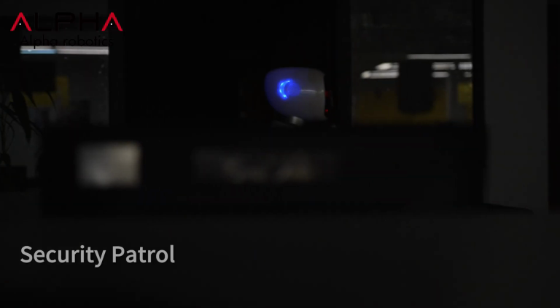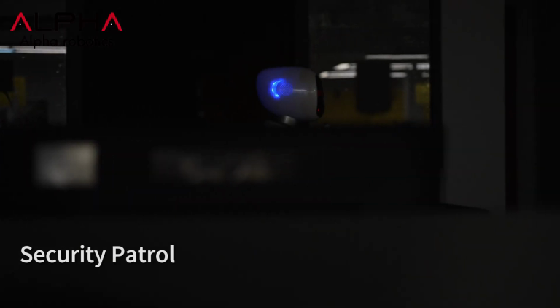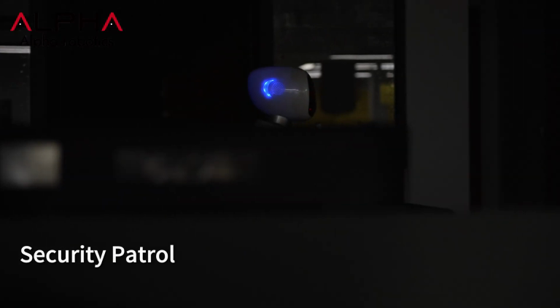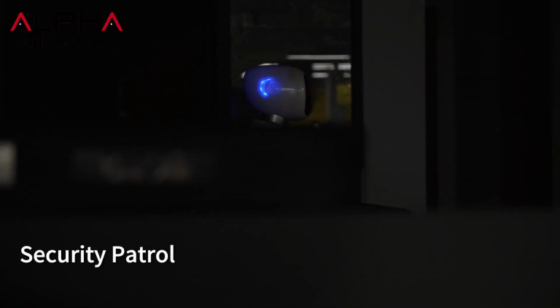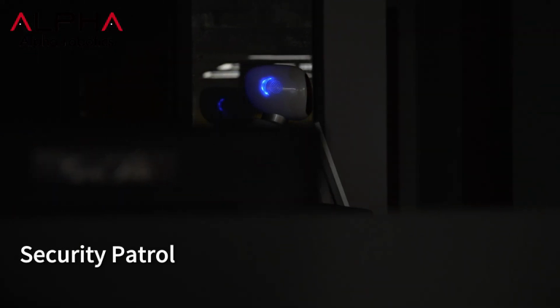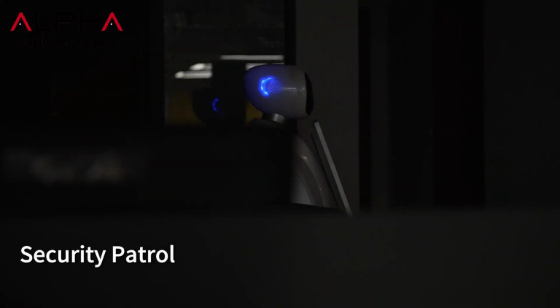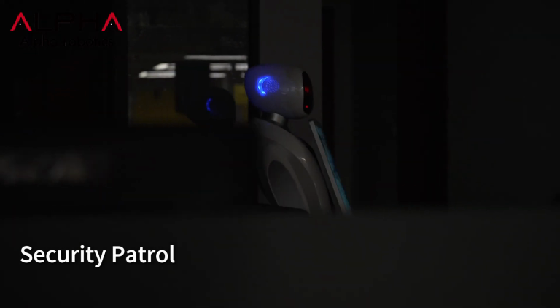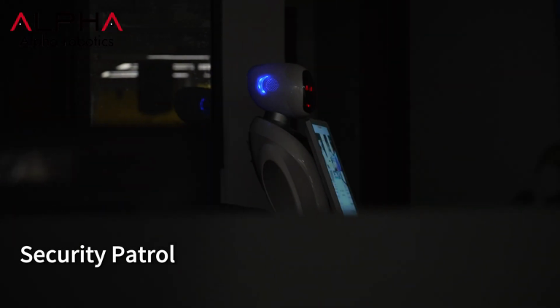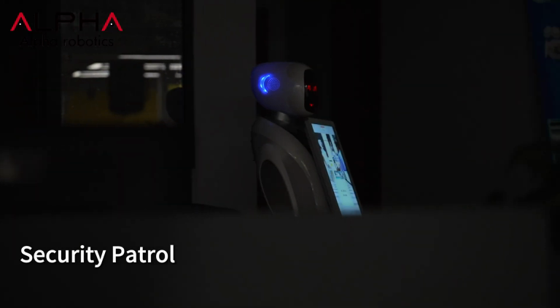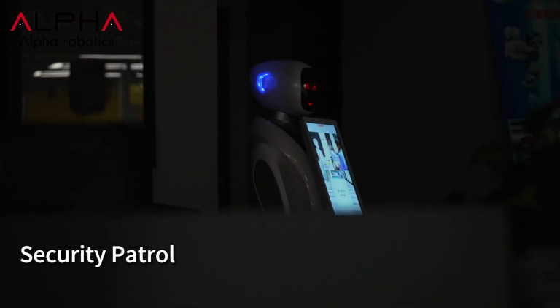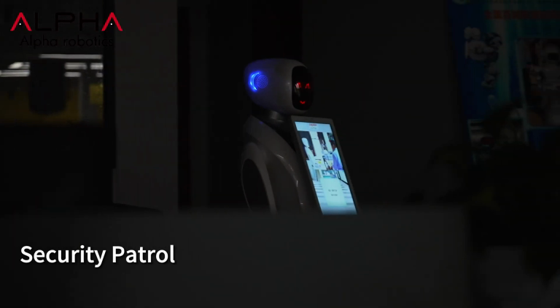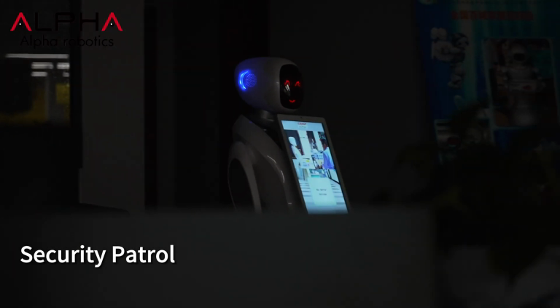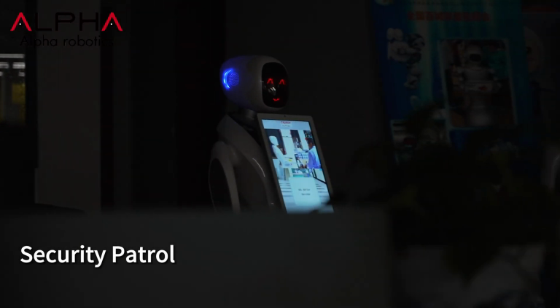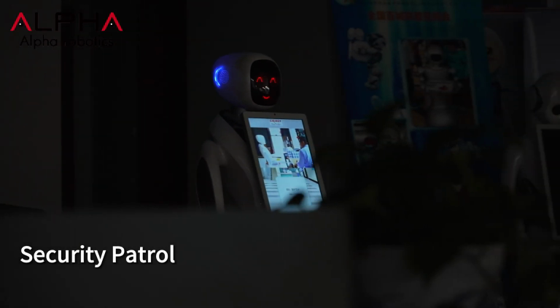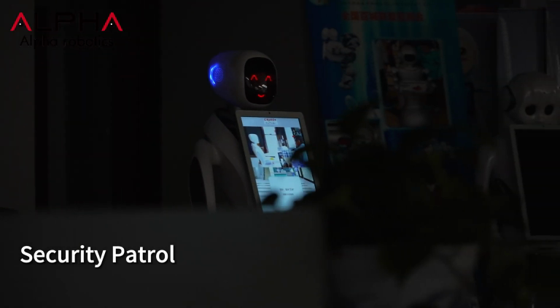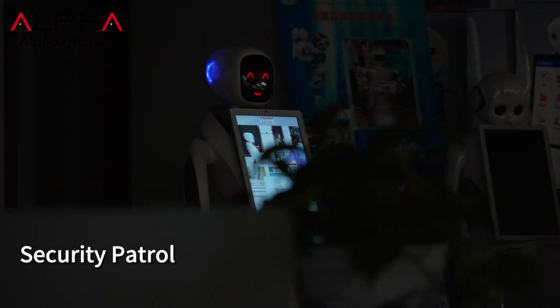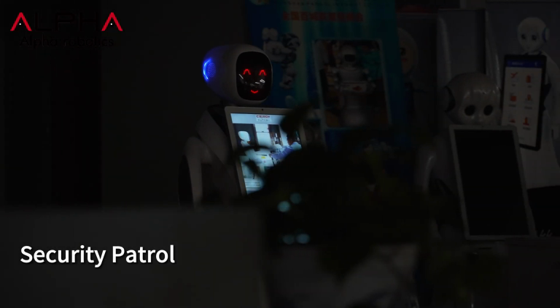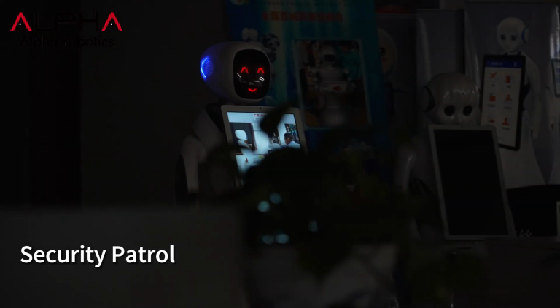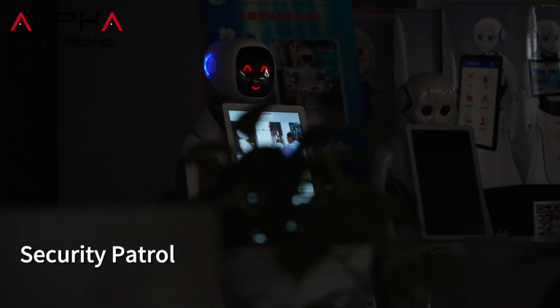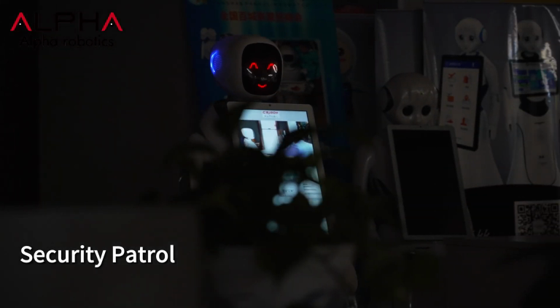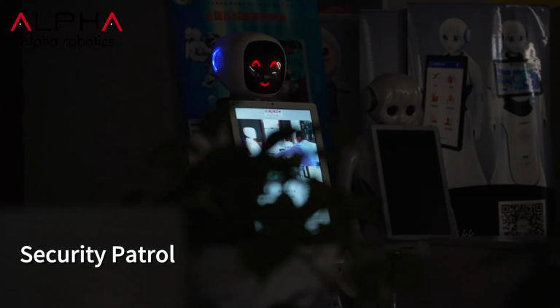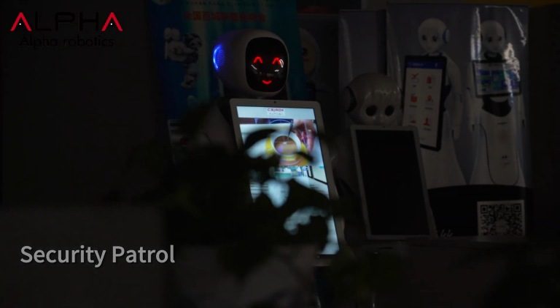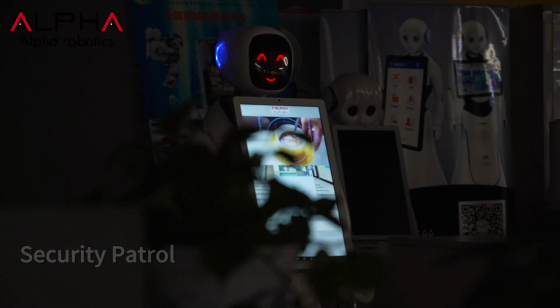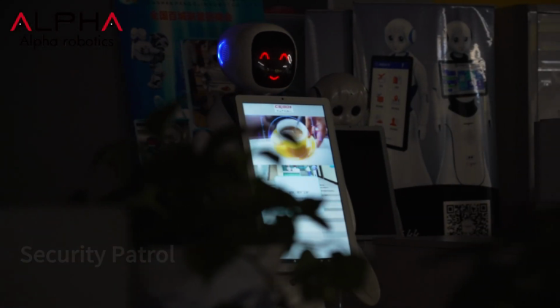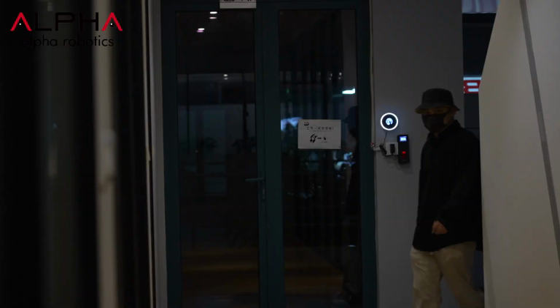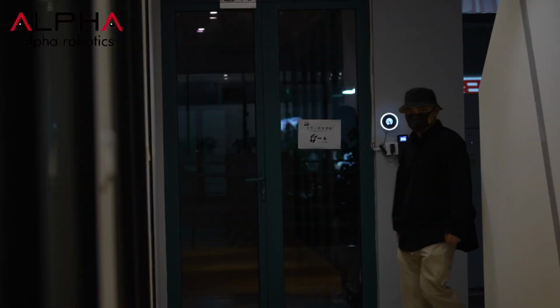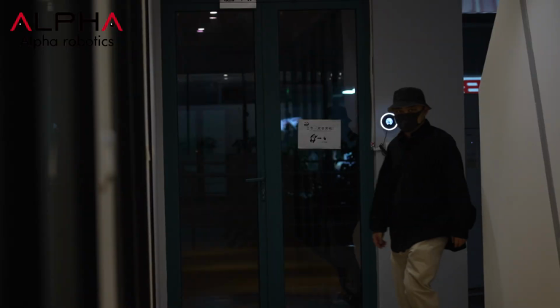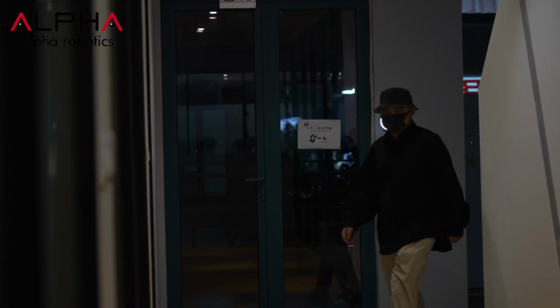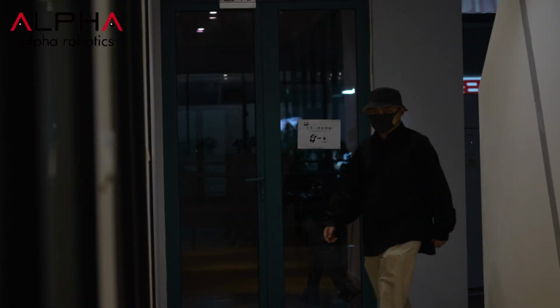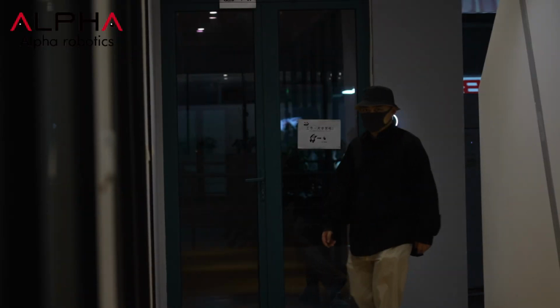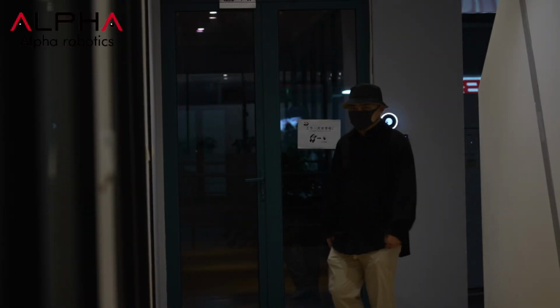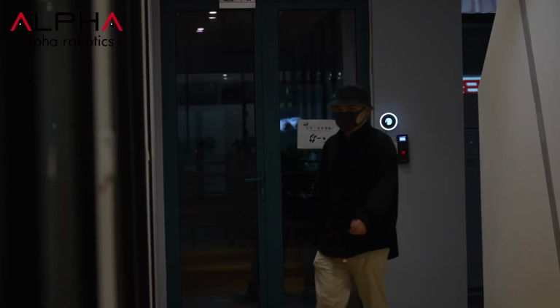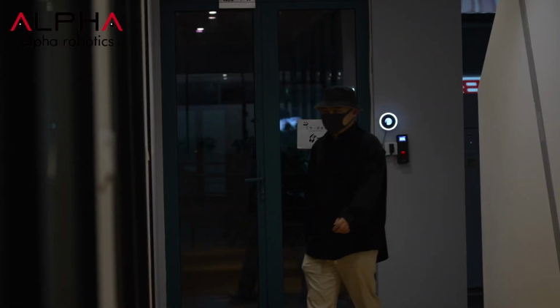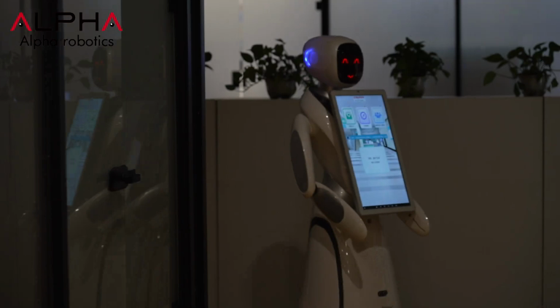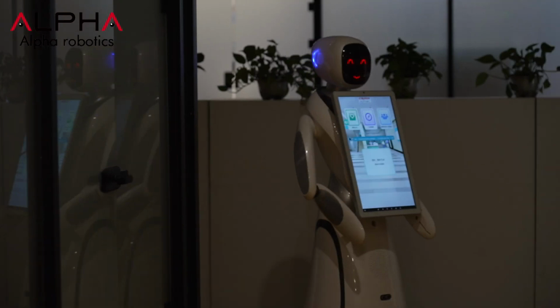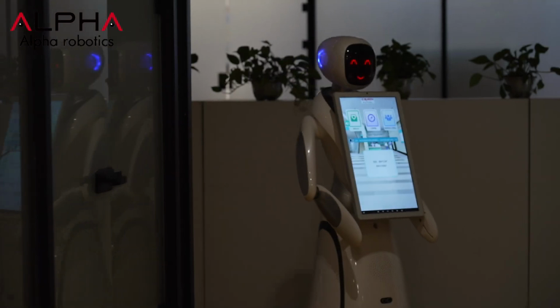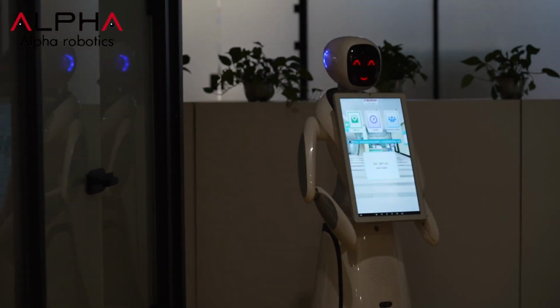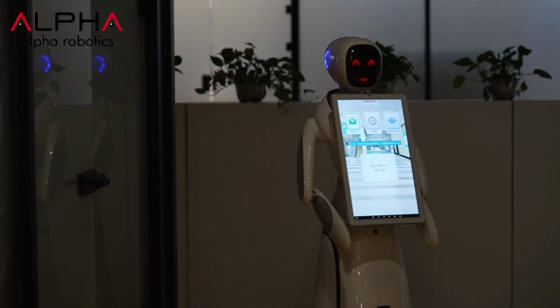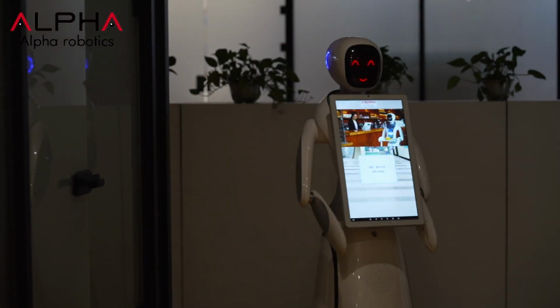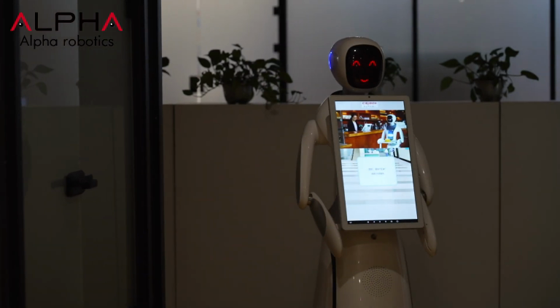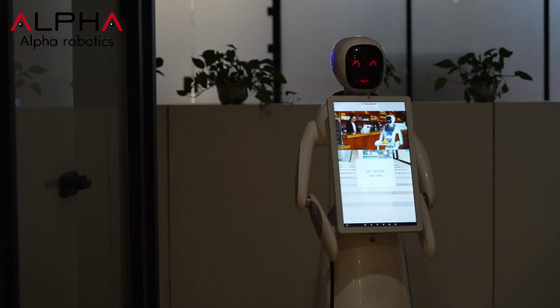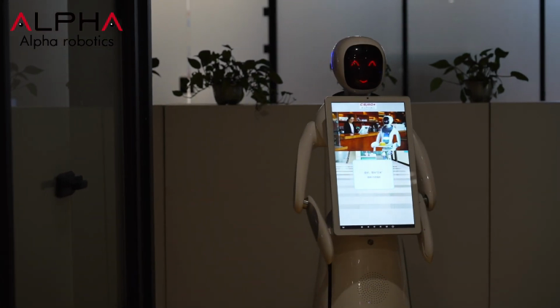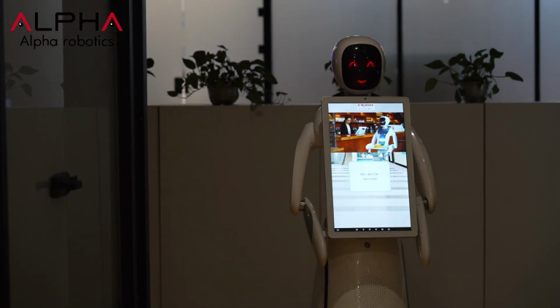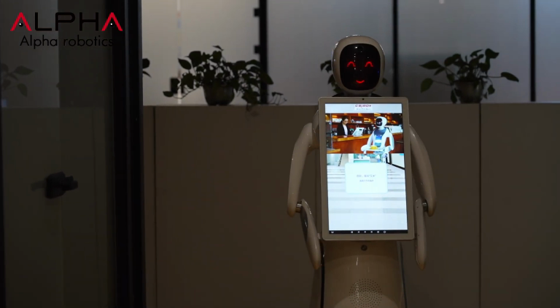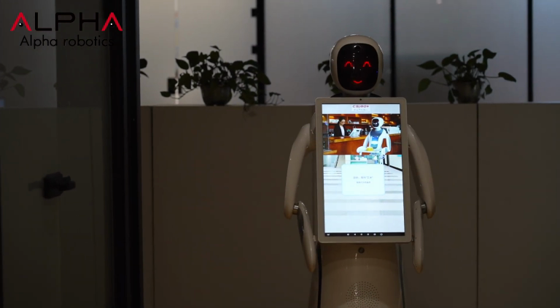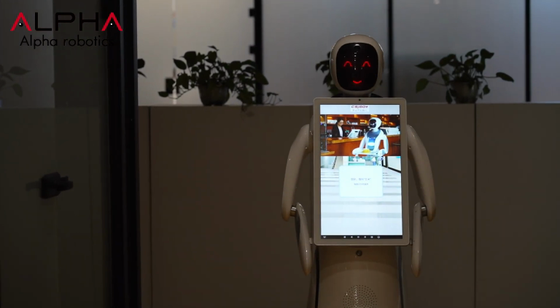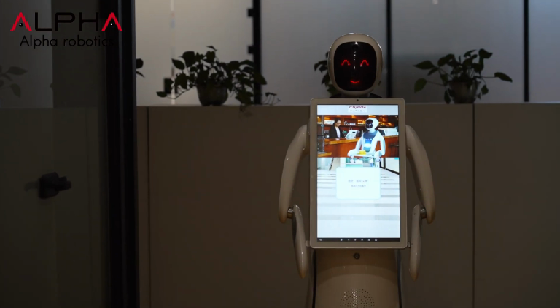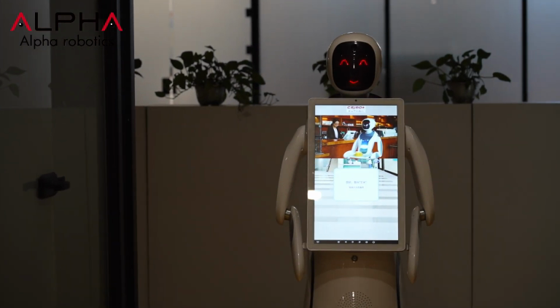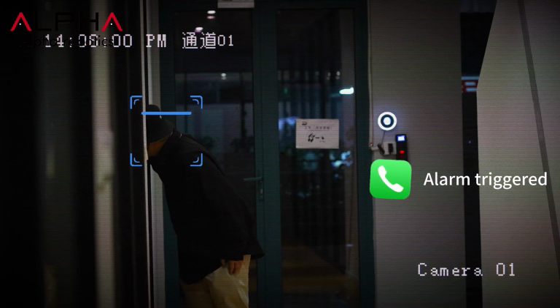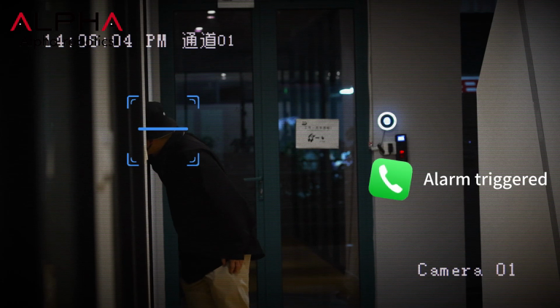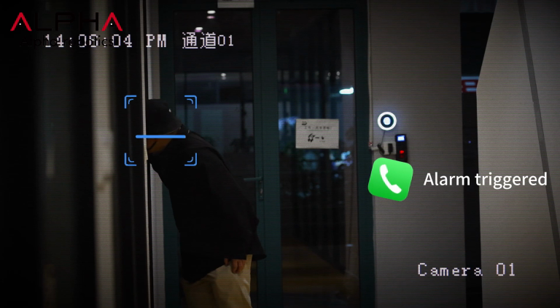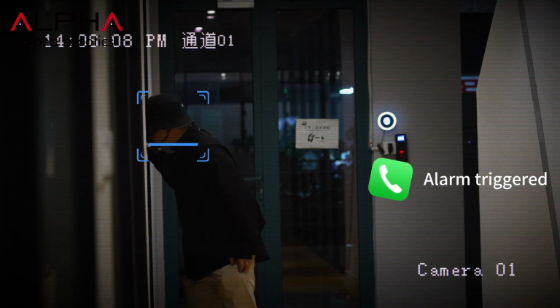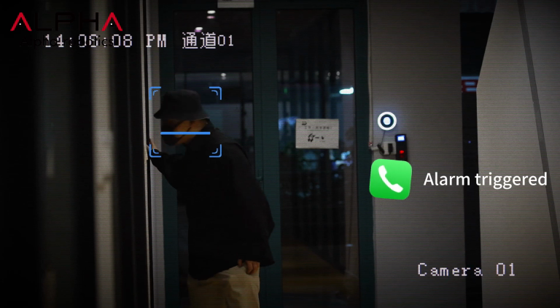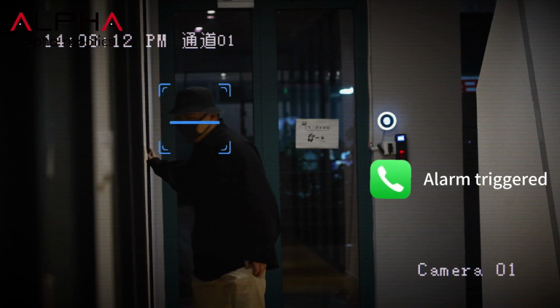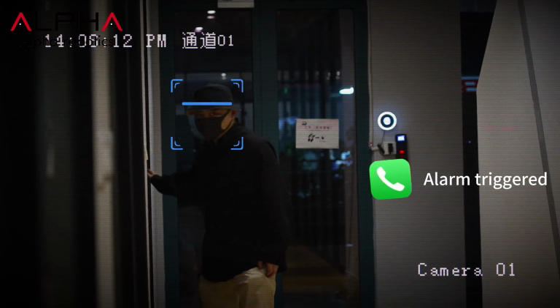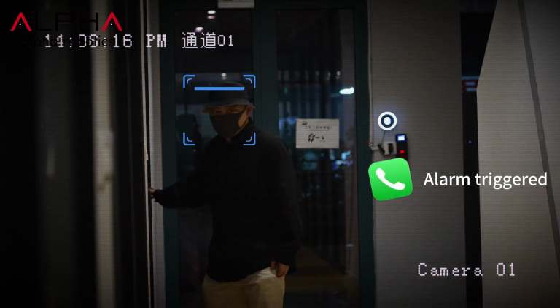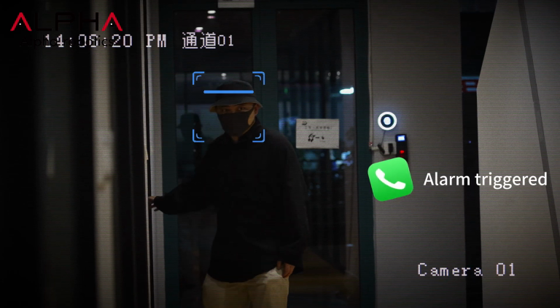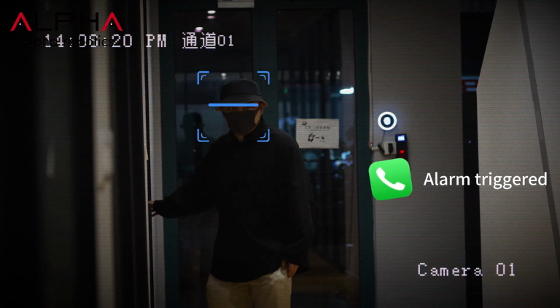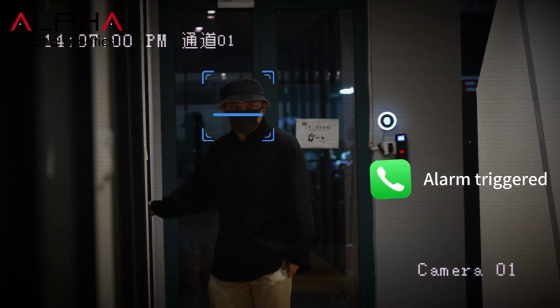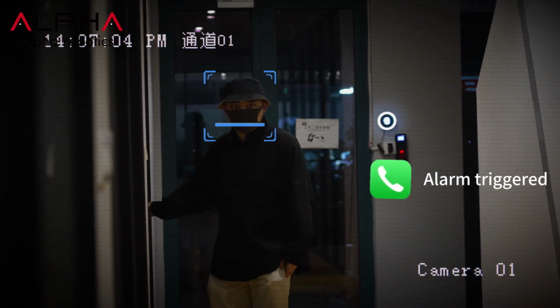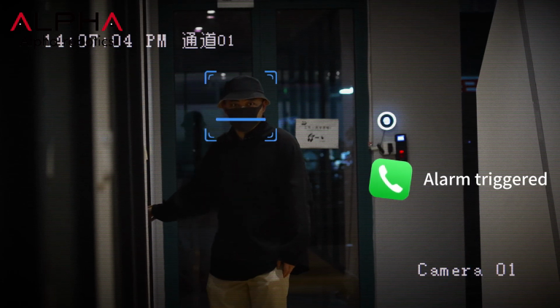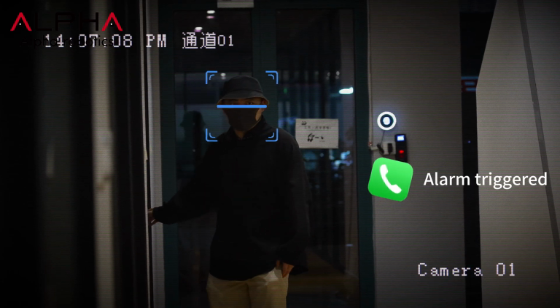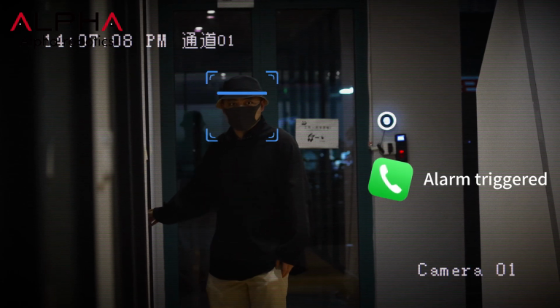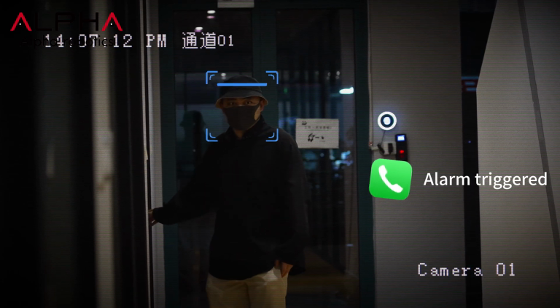Automatic patrol at night — when suspicious individuals are detected, the background will automatically issue a reminder.